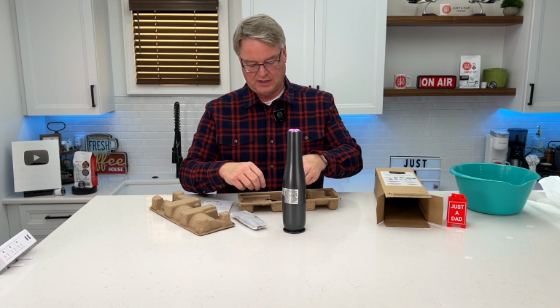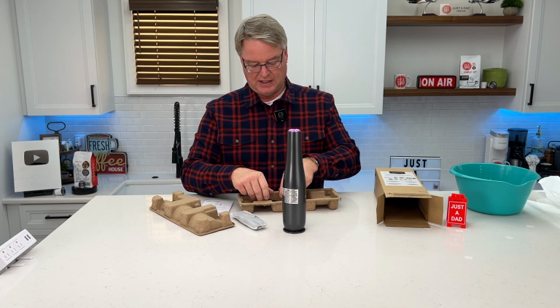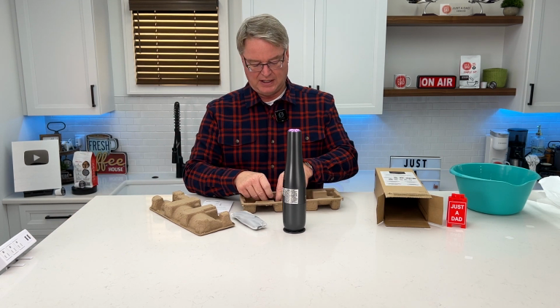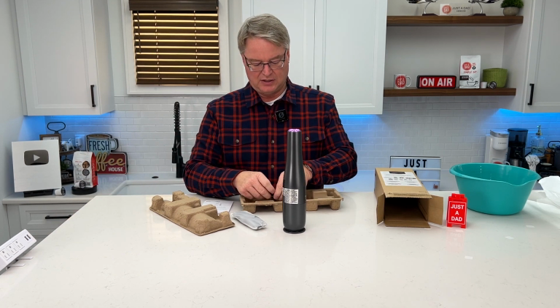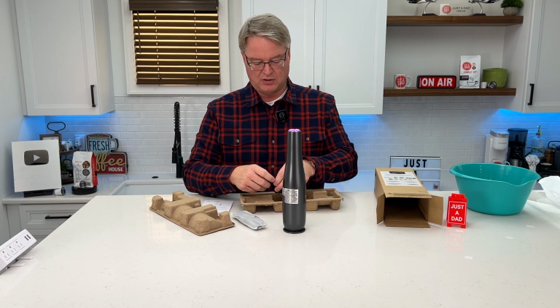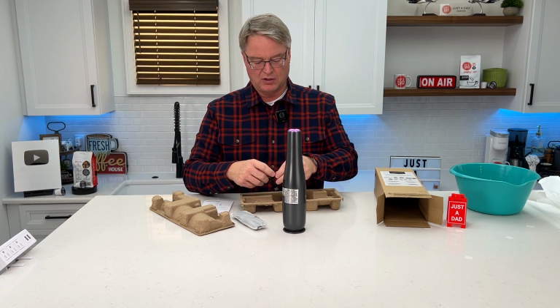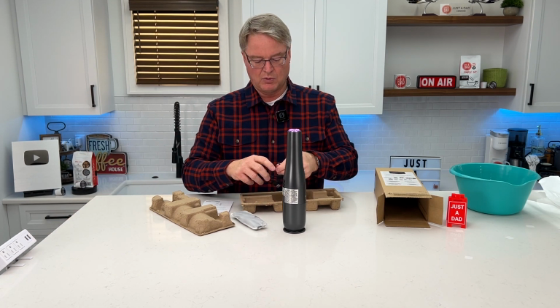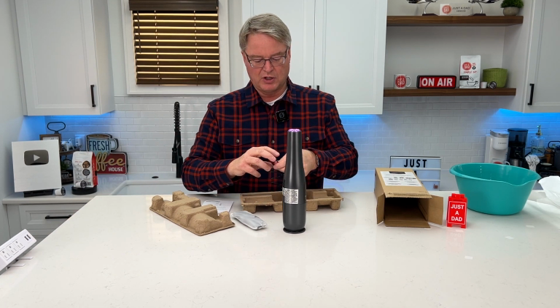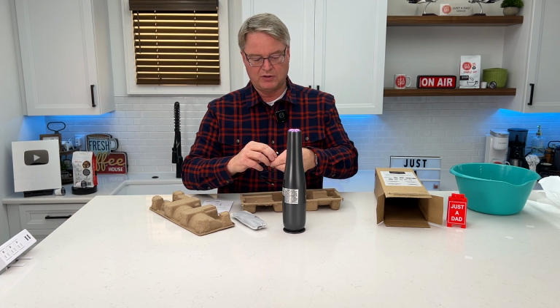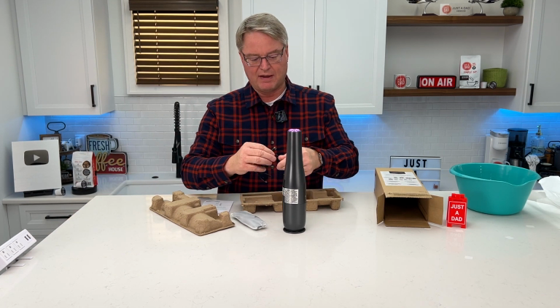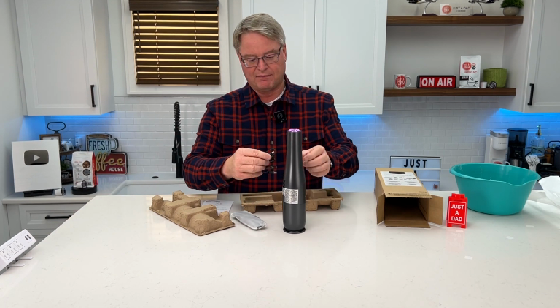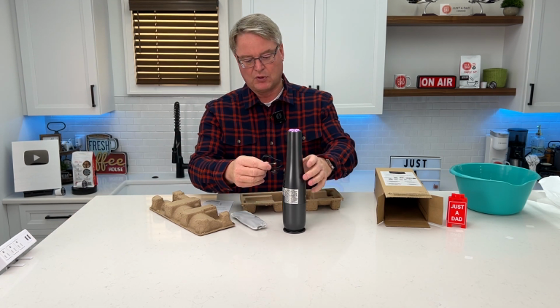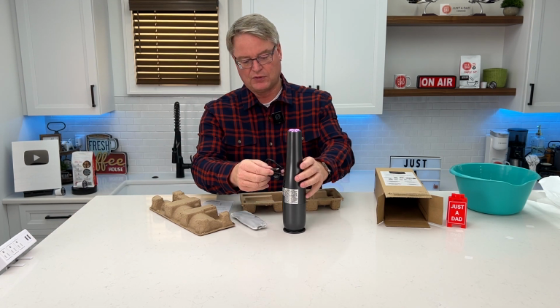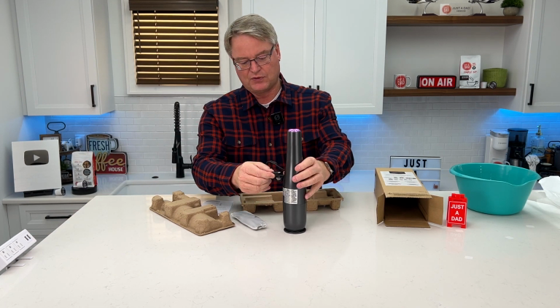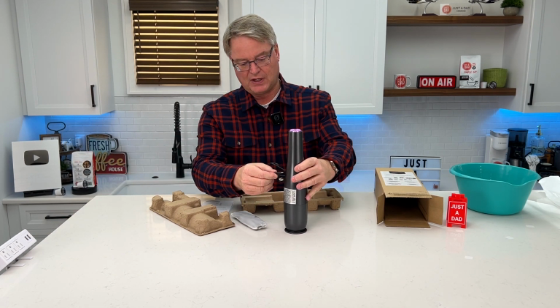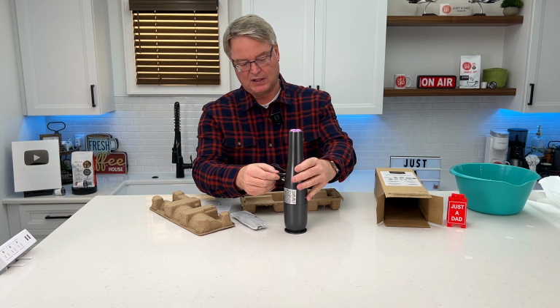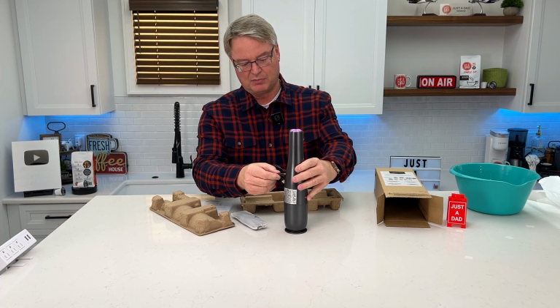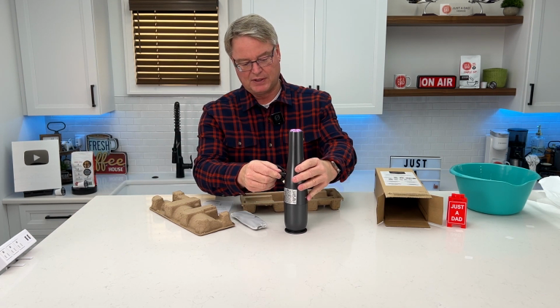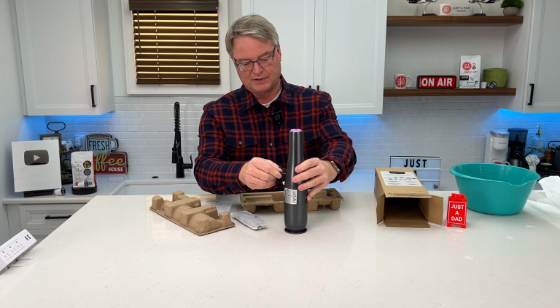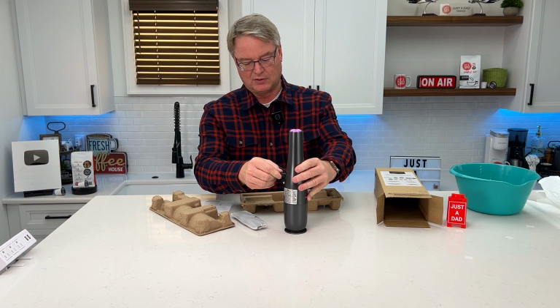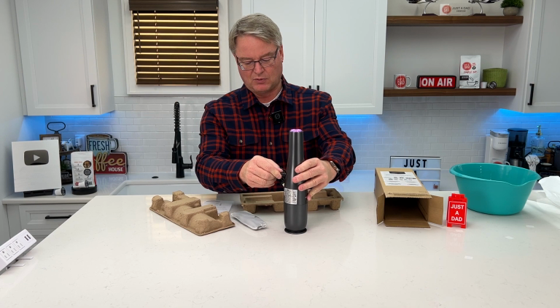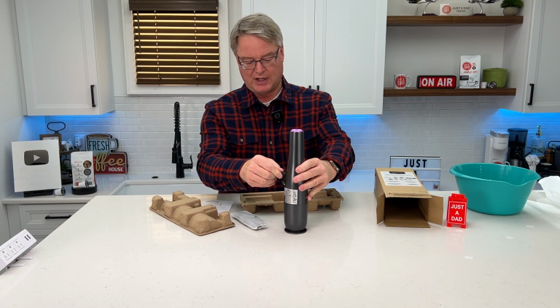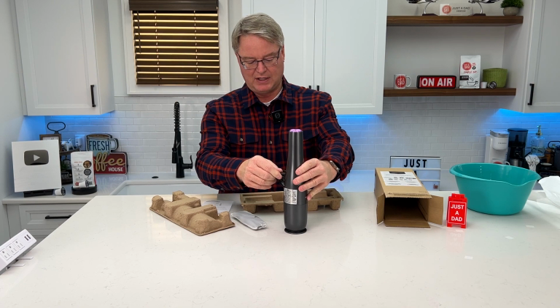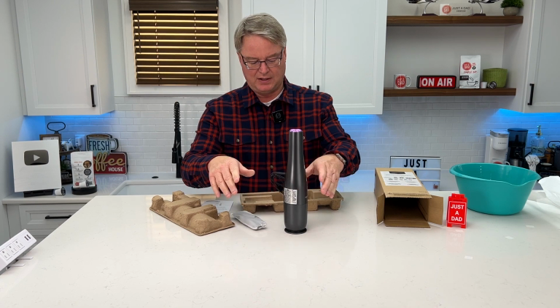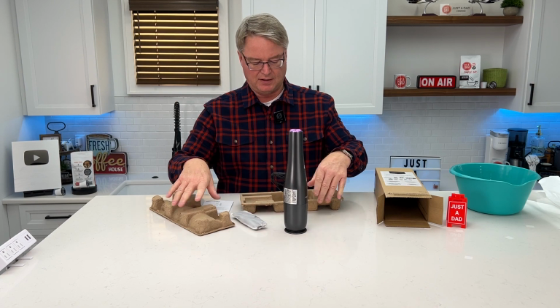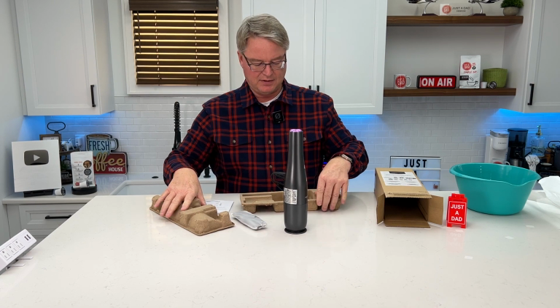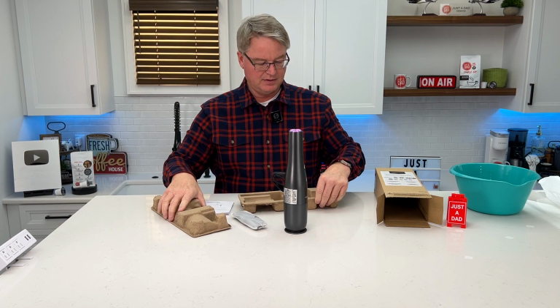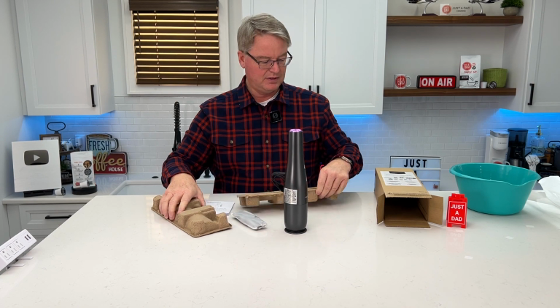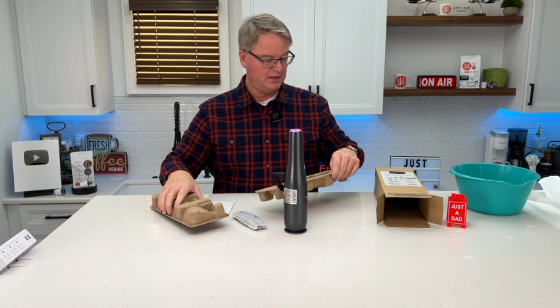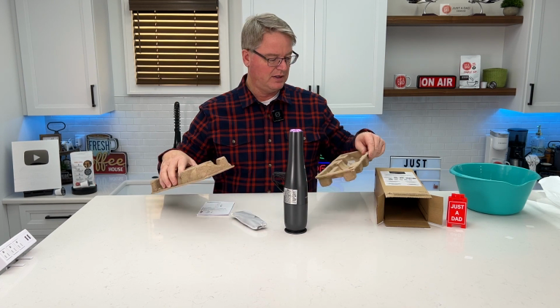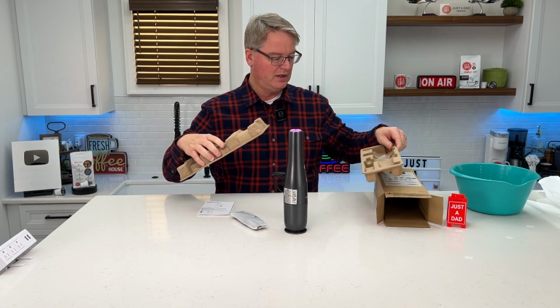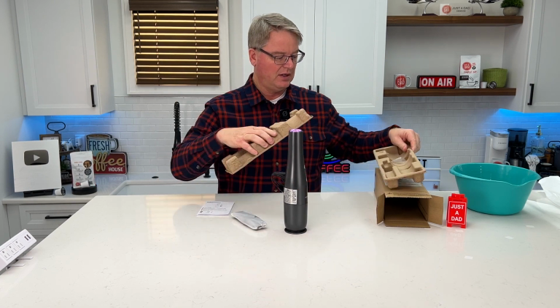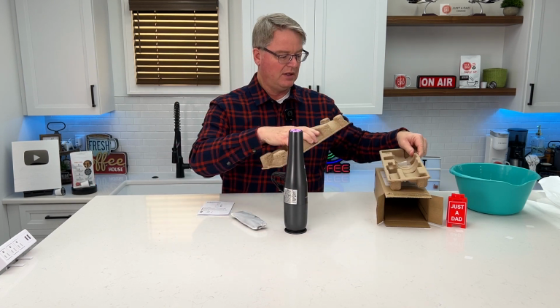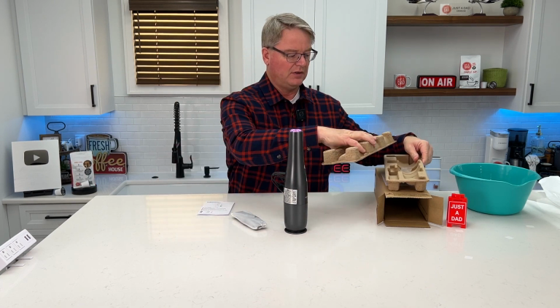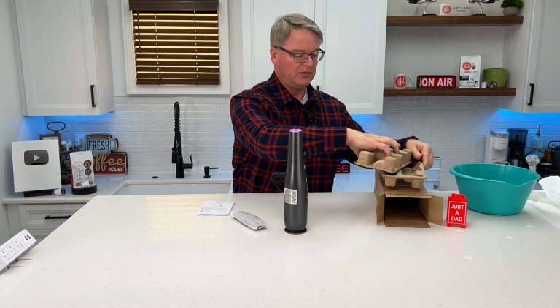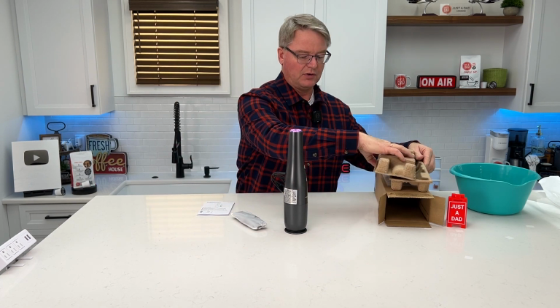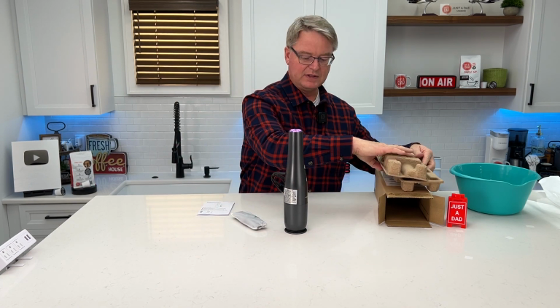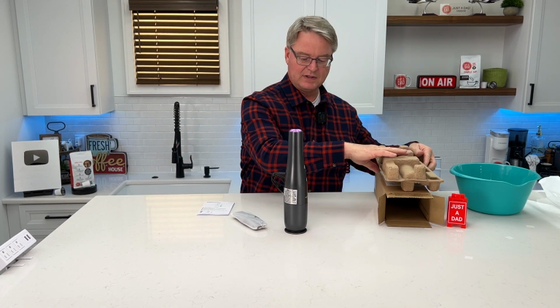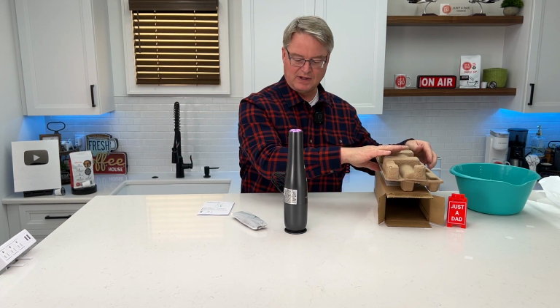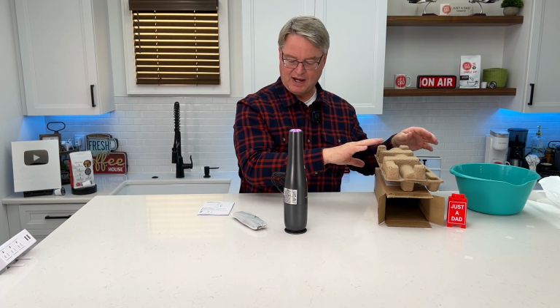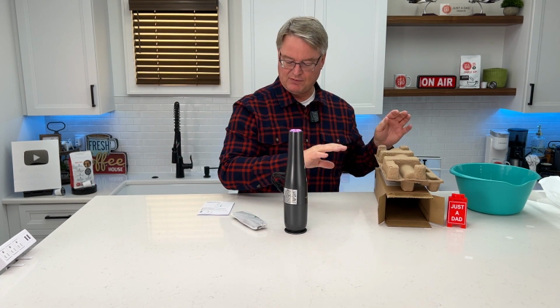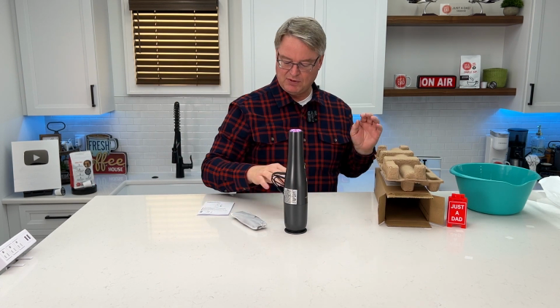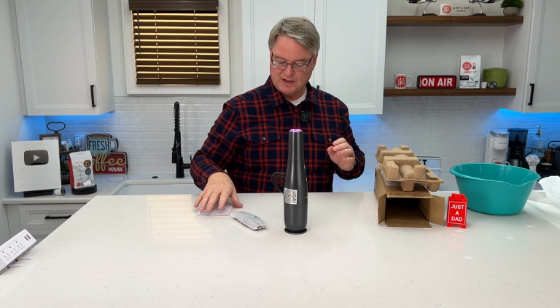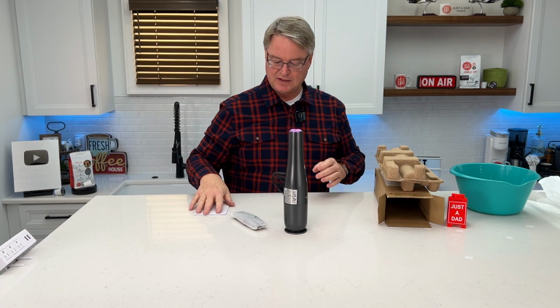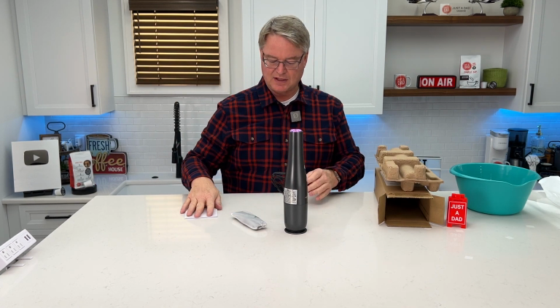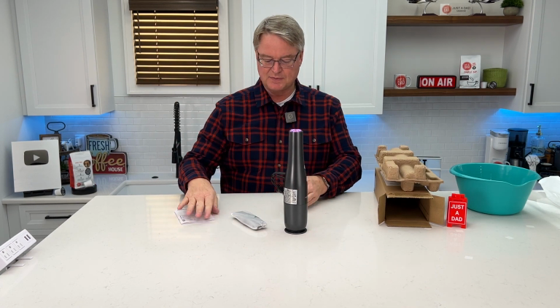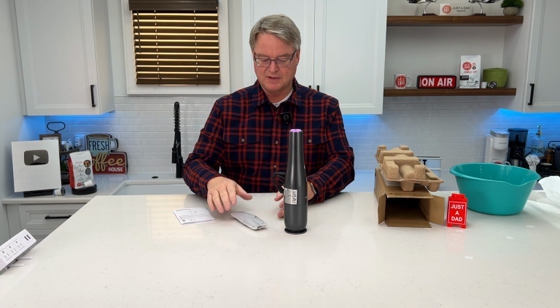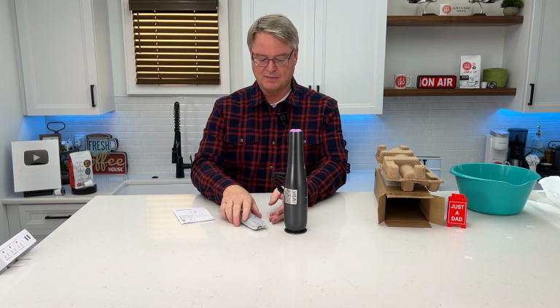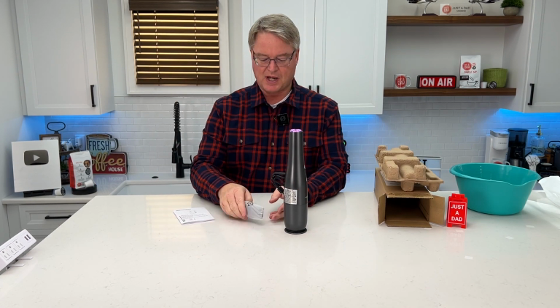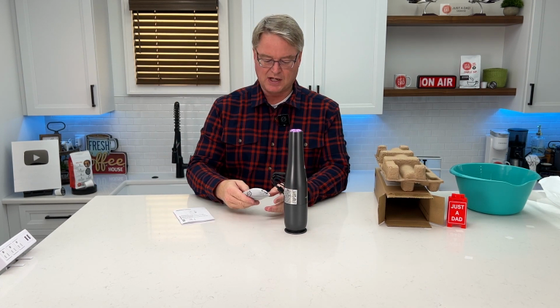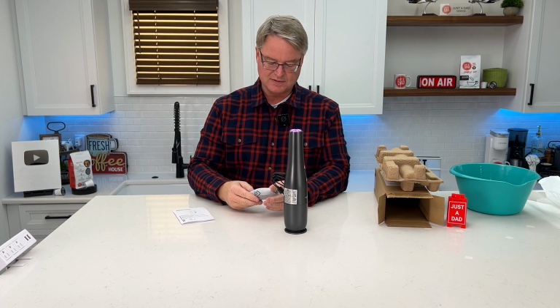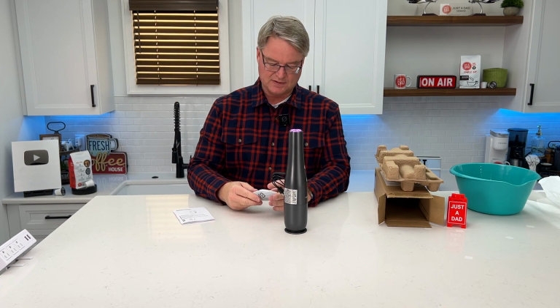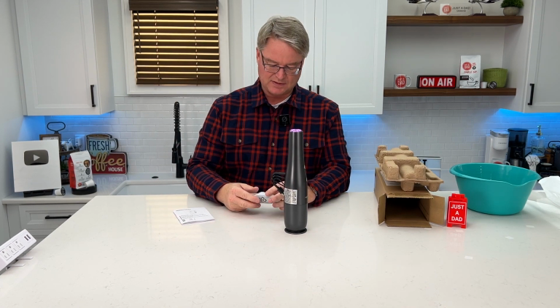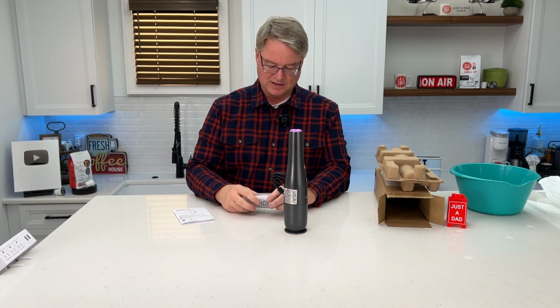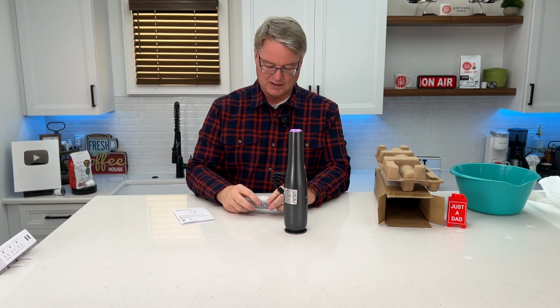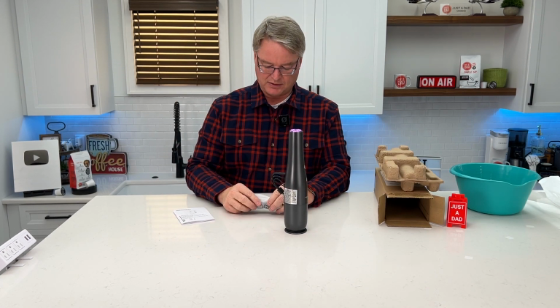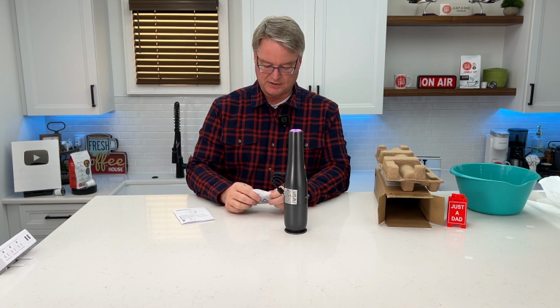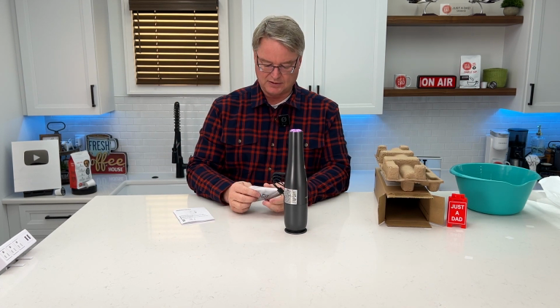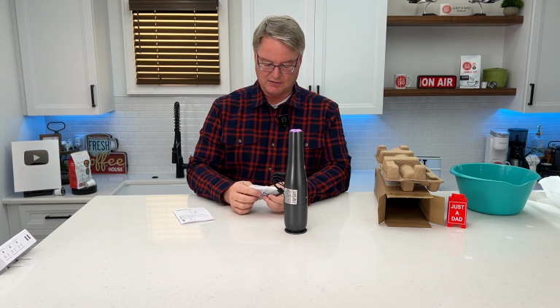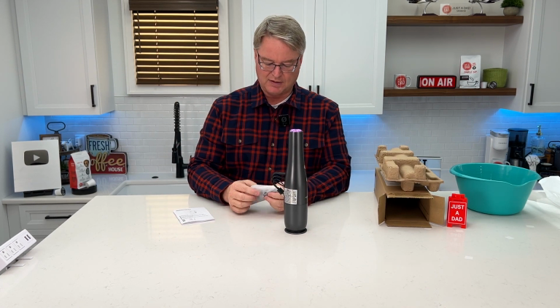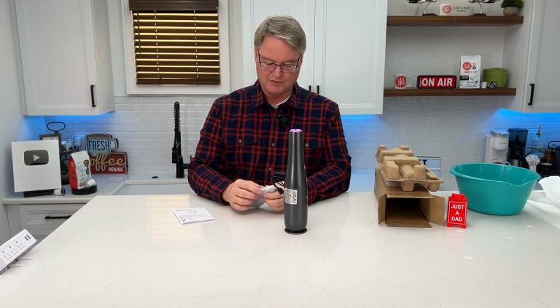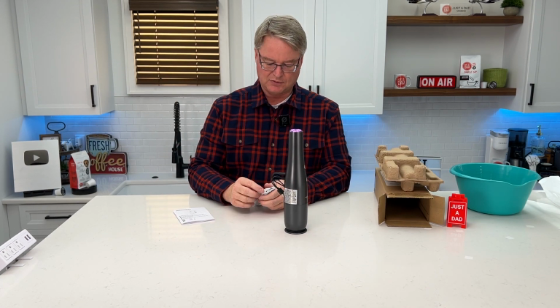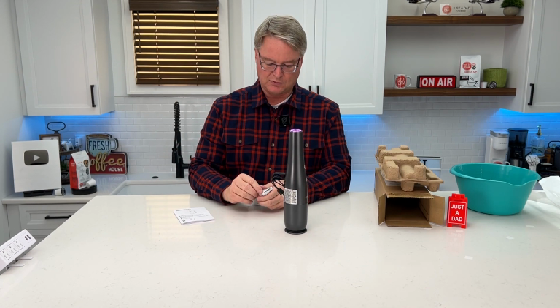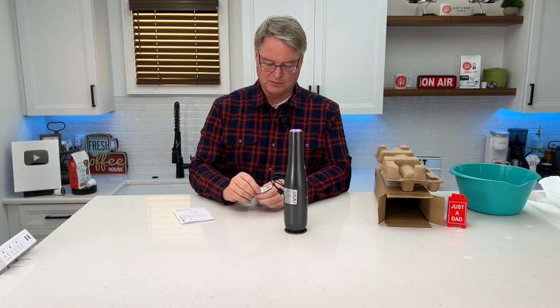You're going to want to charge it first thing. It plugs in right here. So this is everything that comes in the box. Let's take a look at the crevice tool.